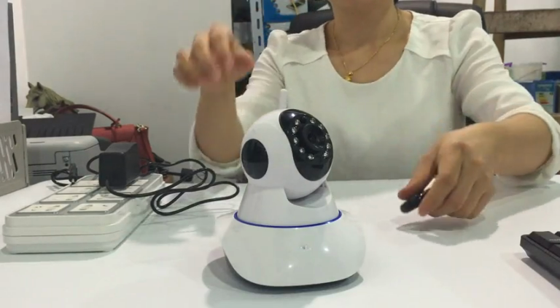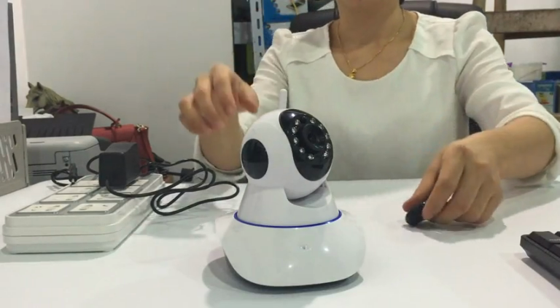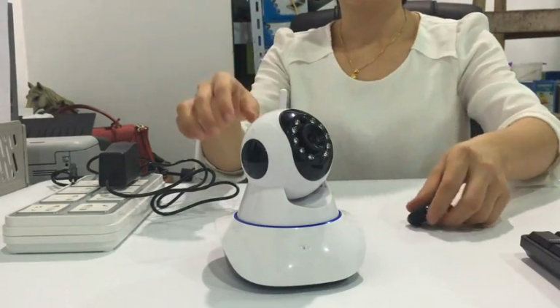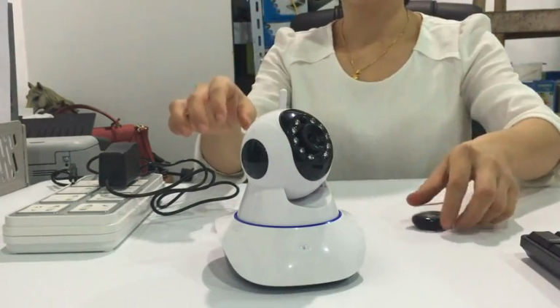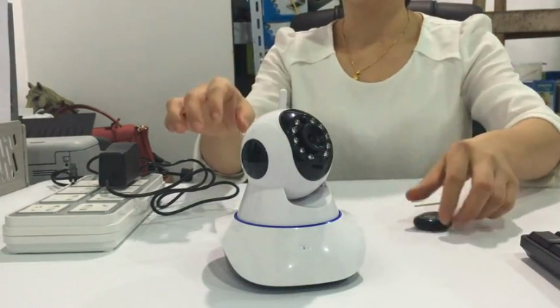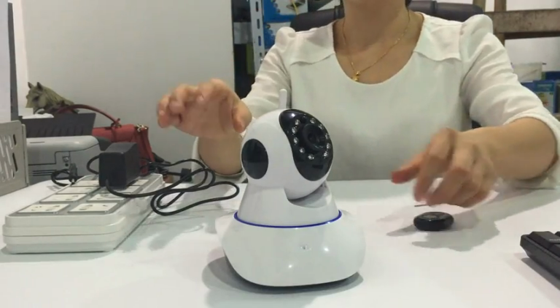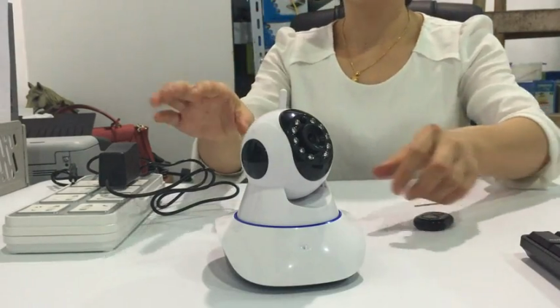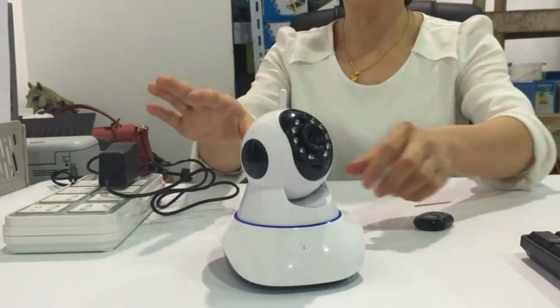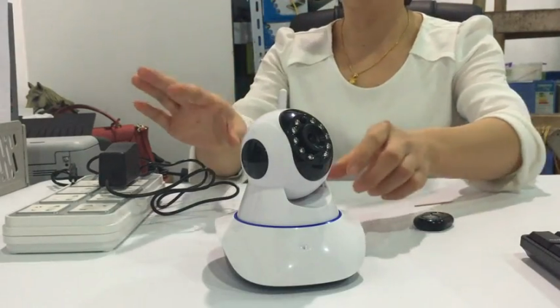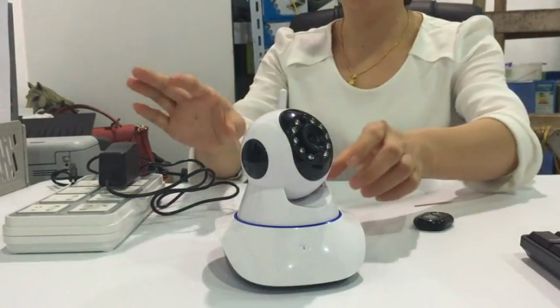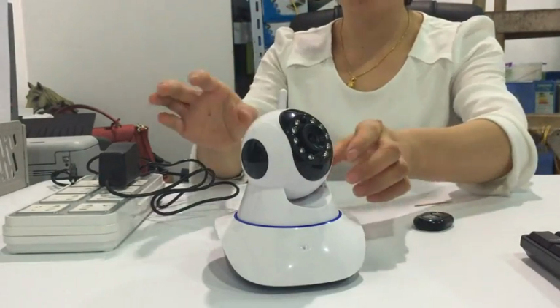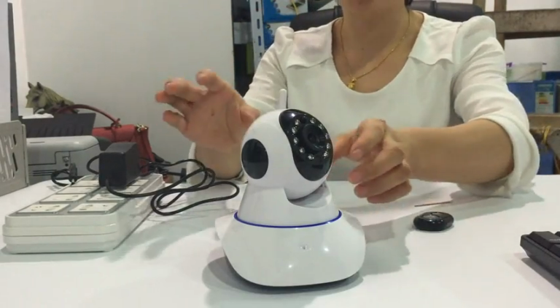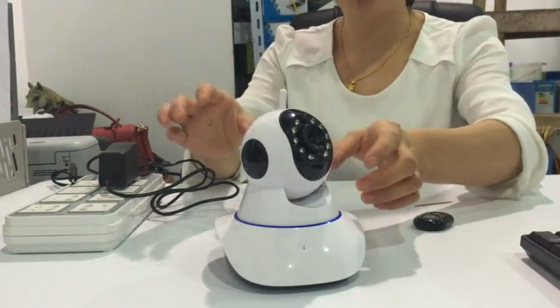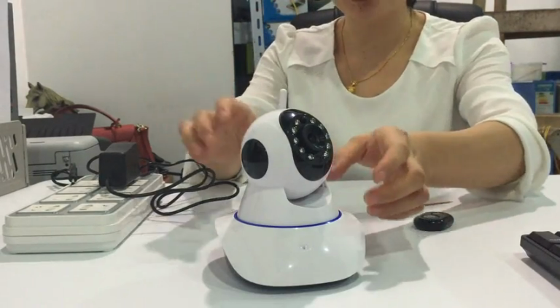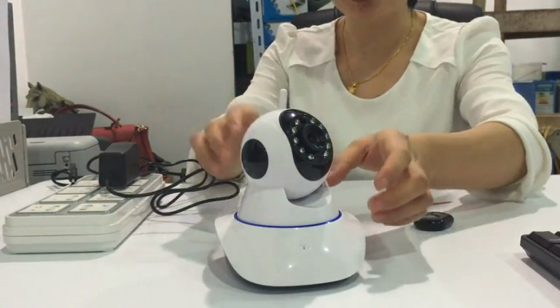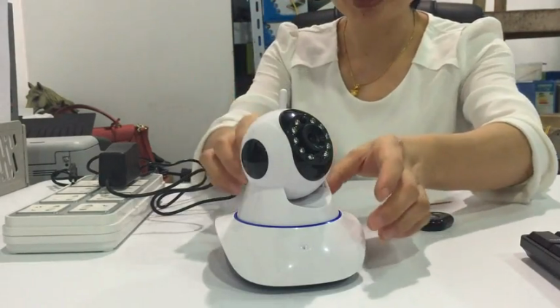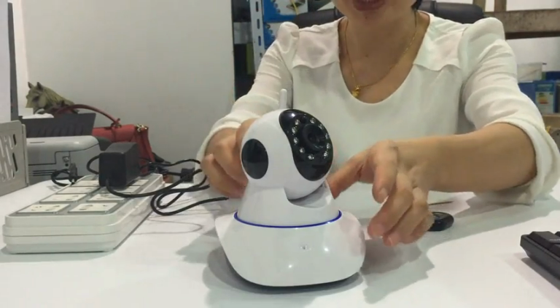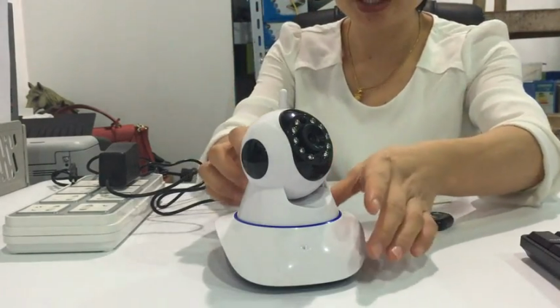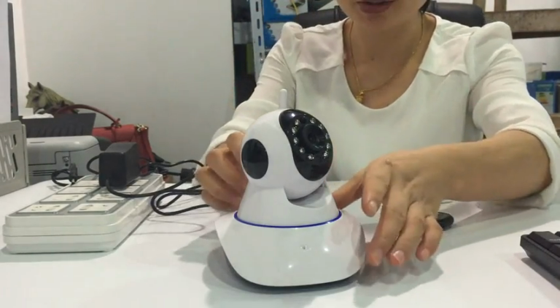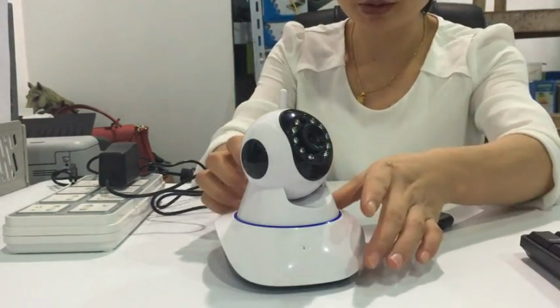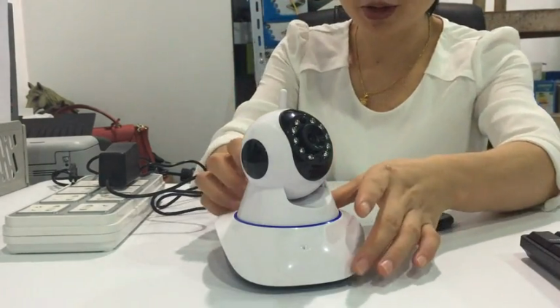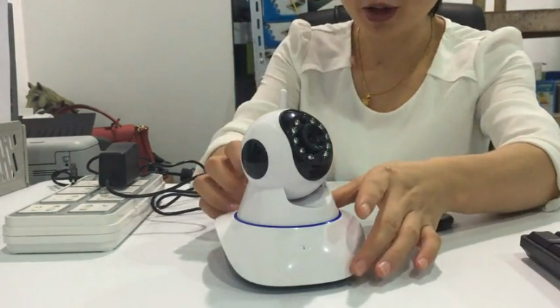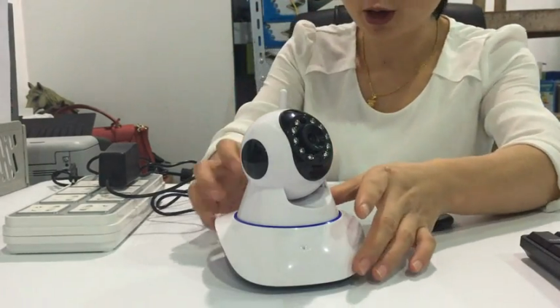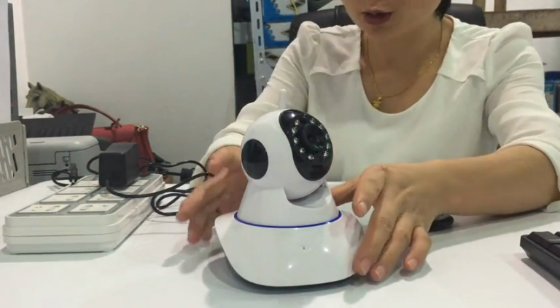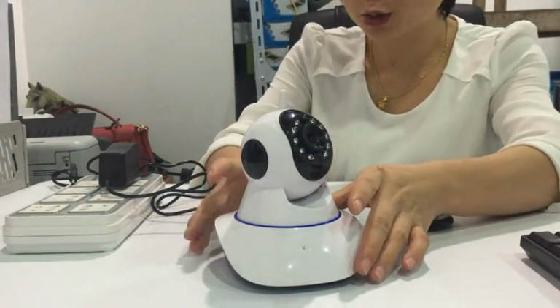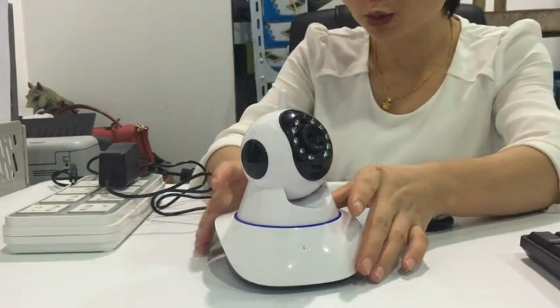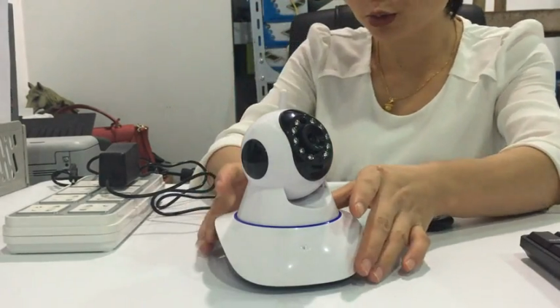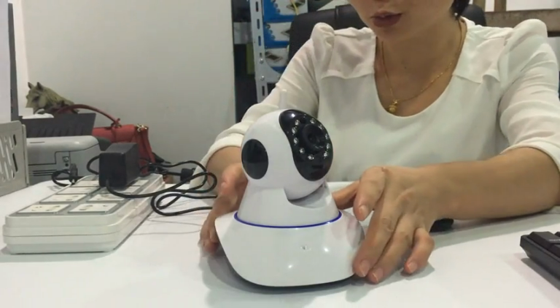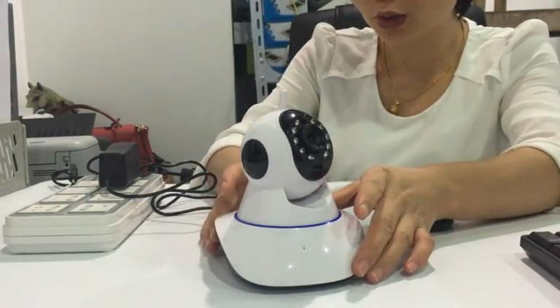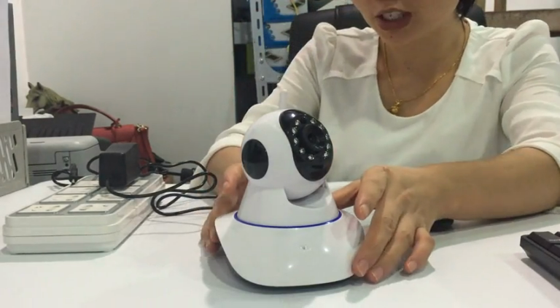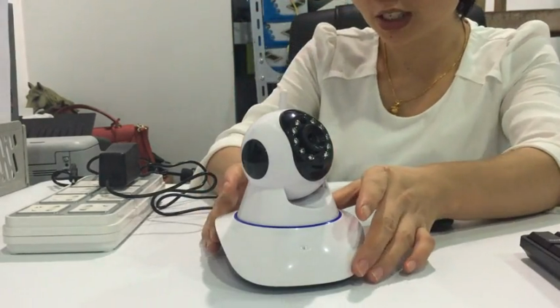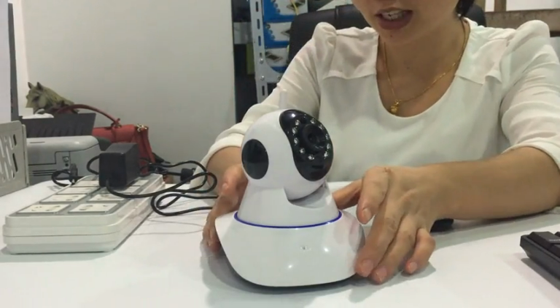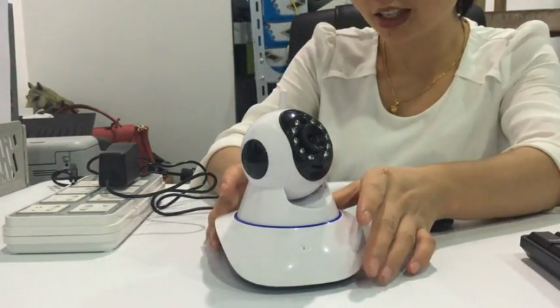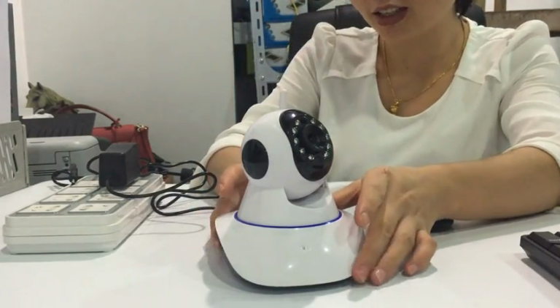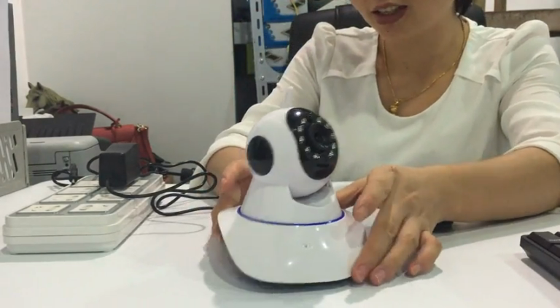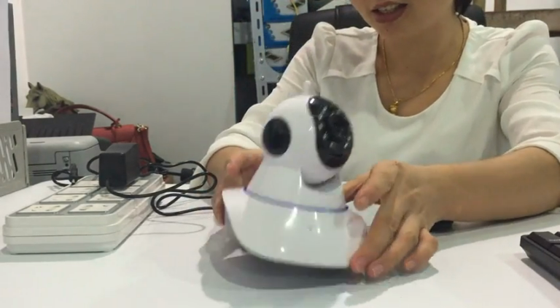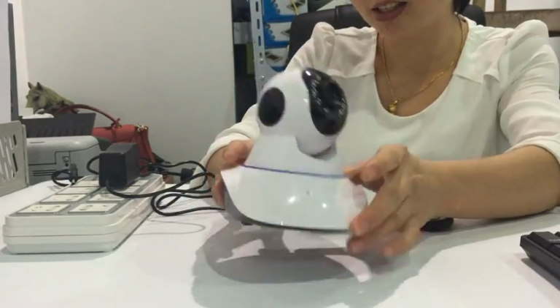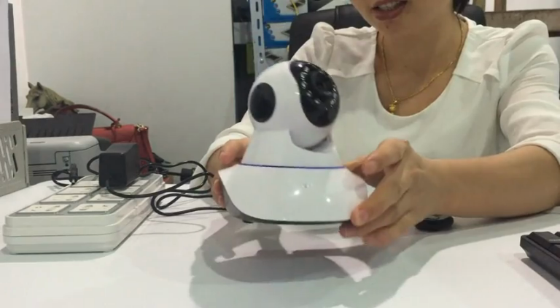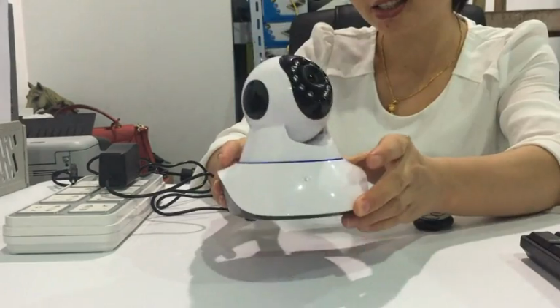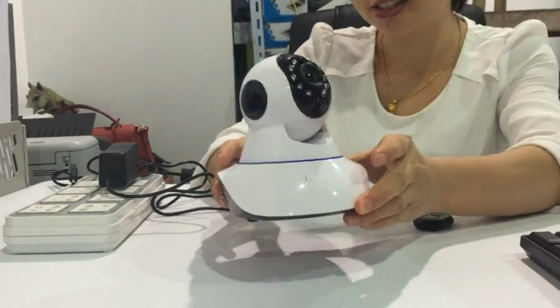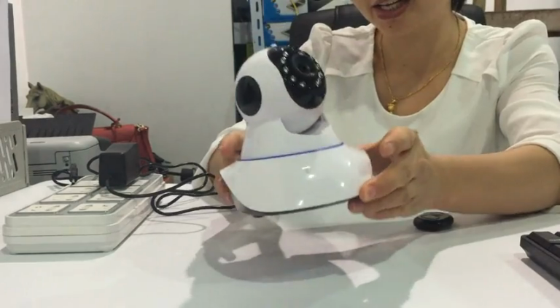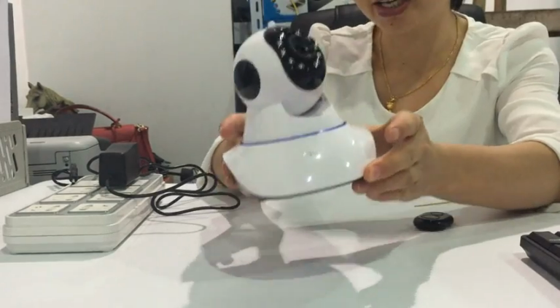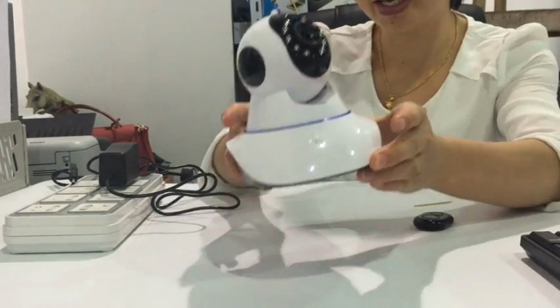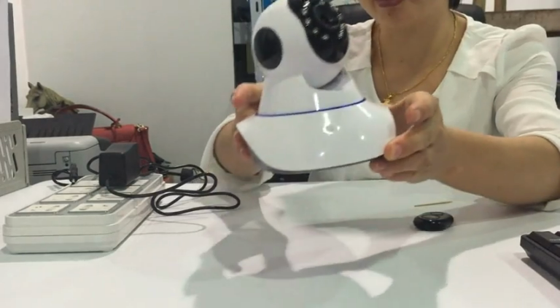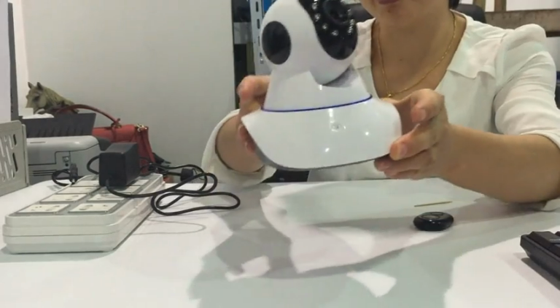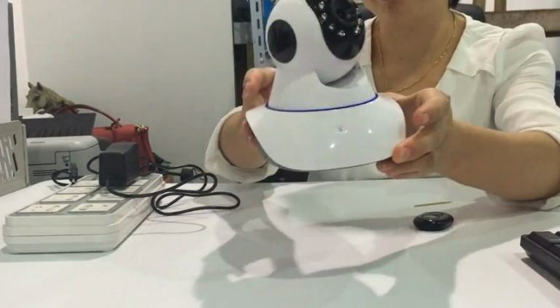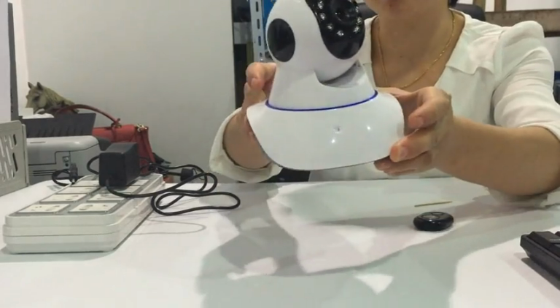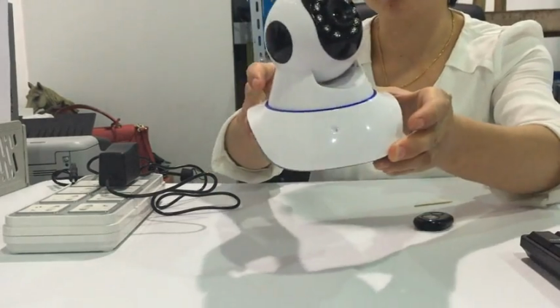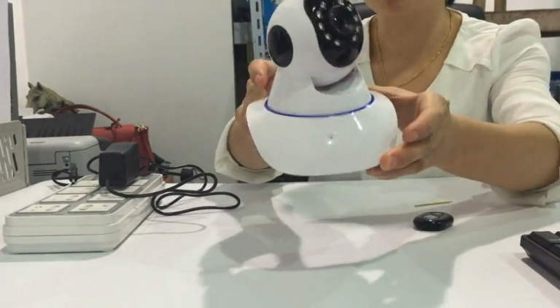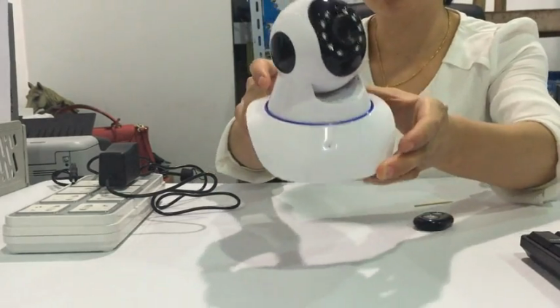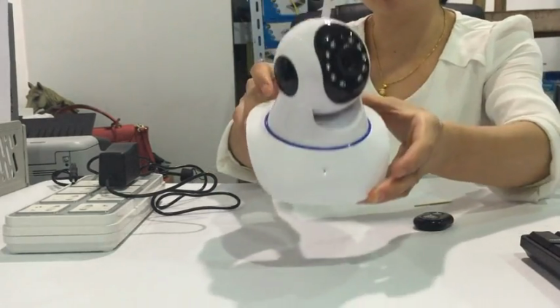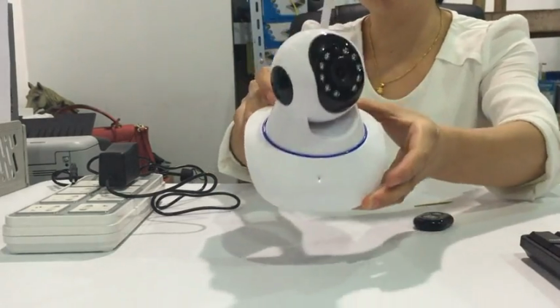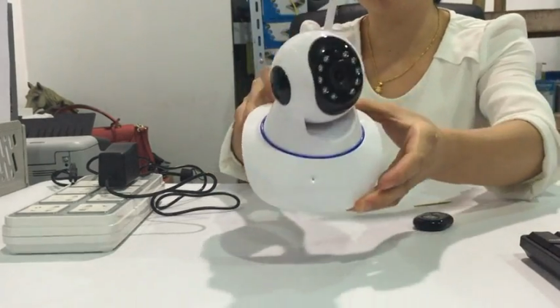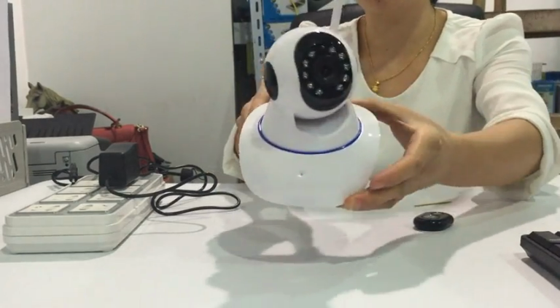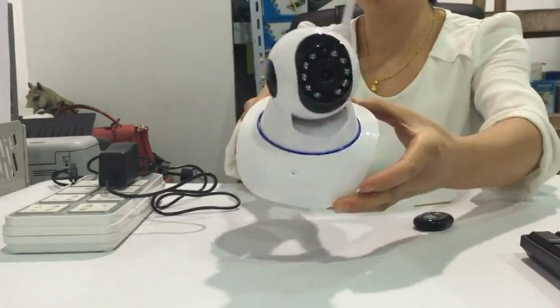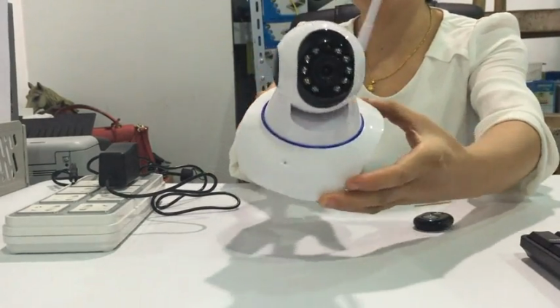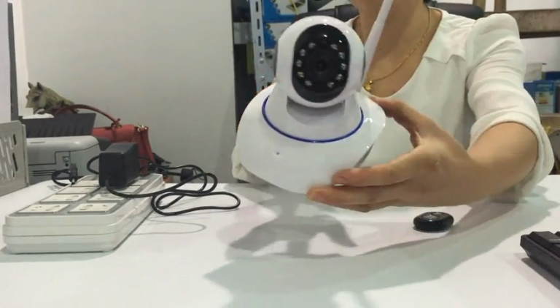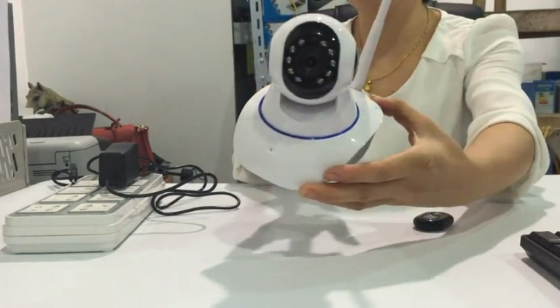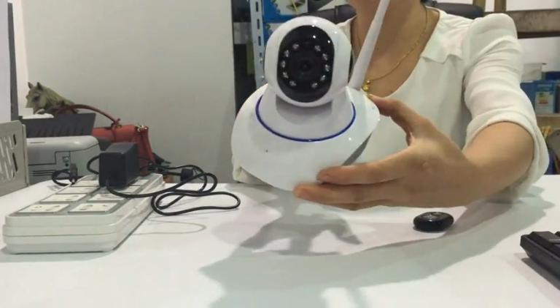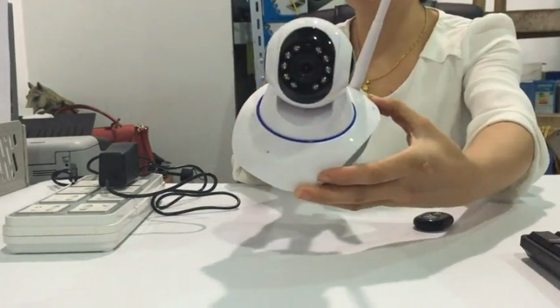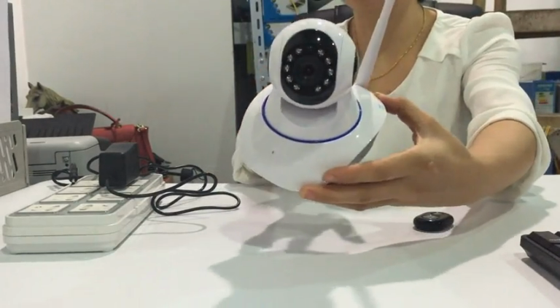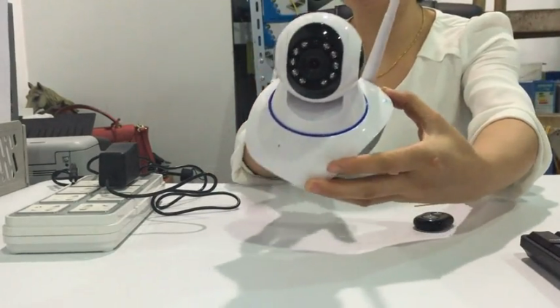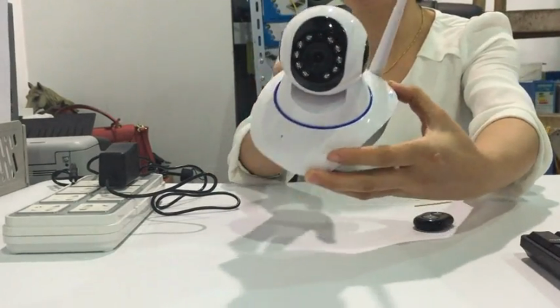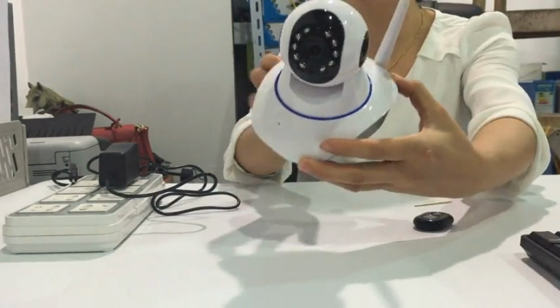In this video, we will show you how to reset this Zcam Wi-Fi IP camera.